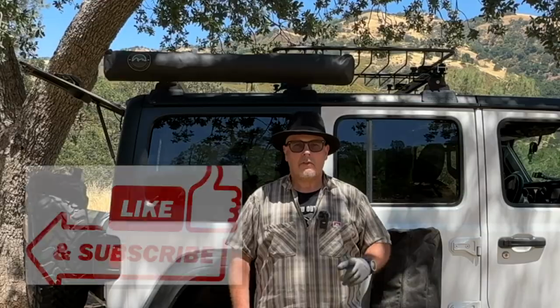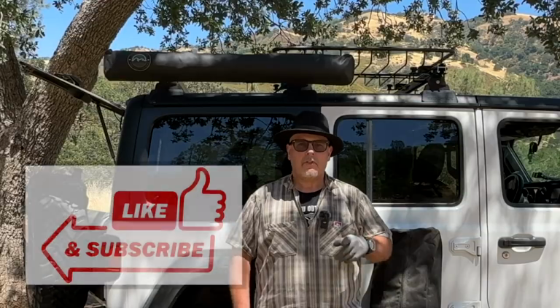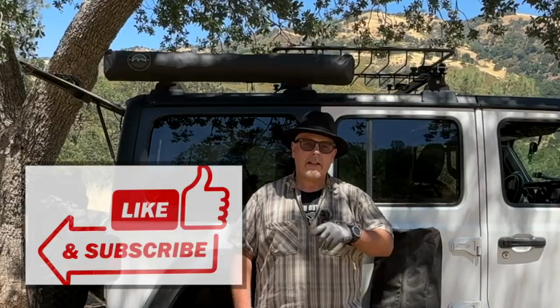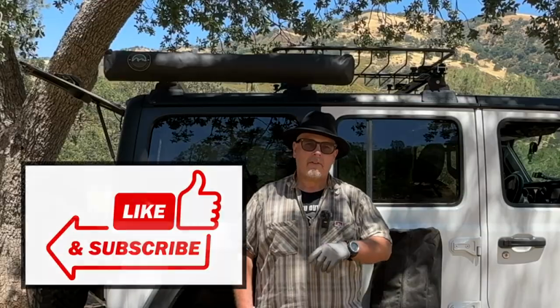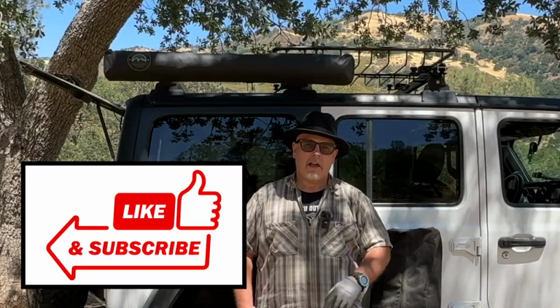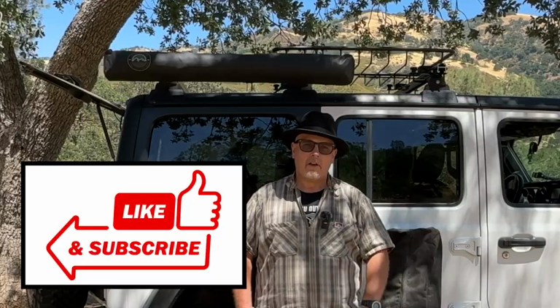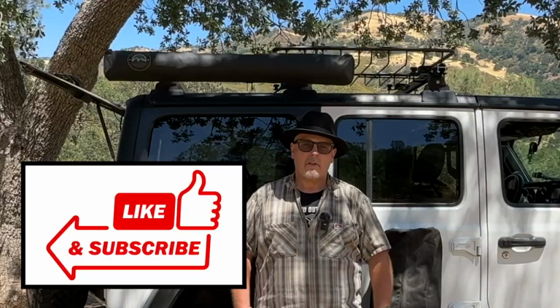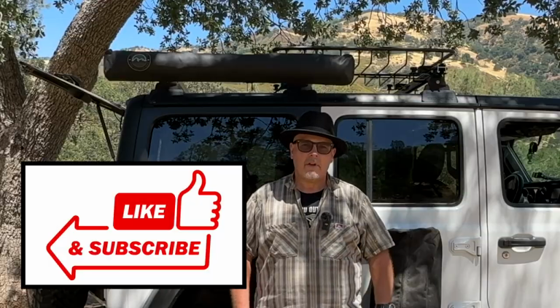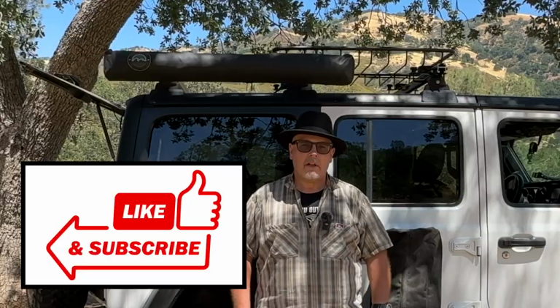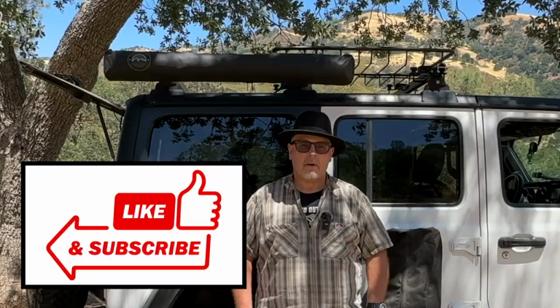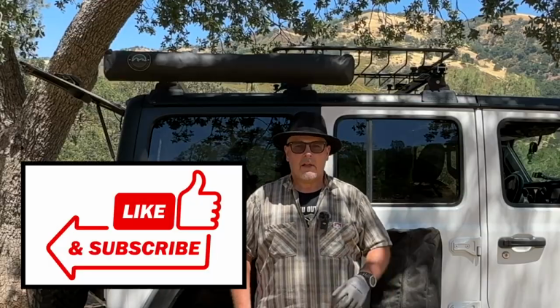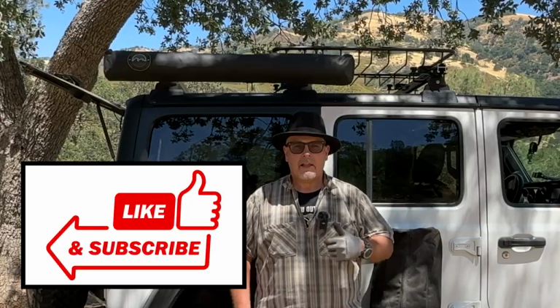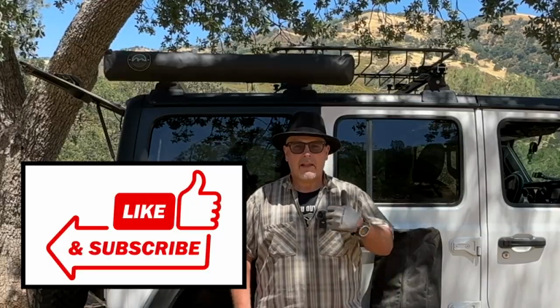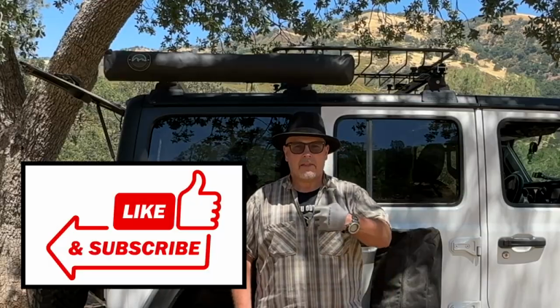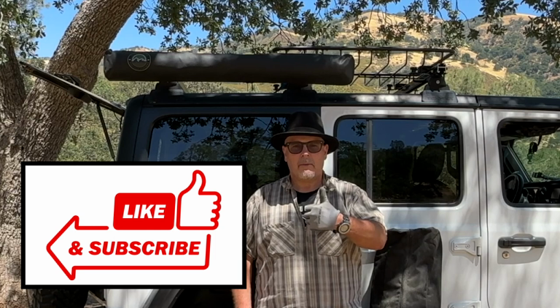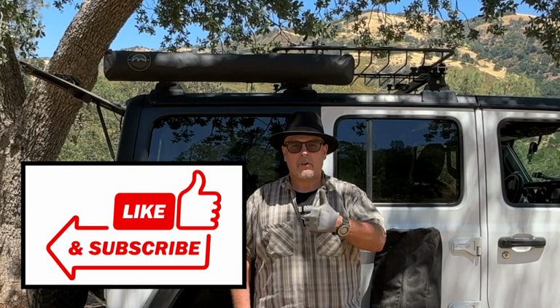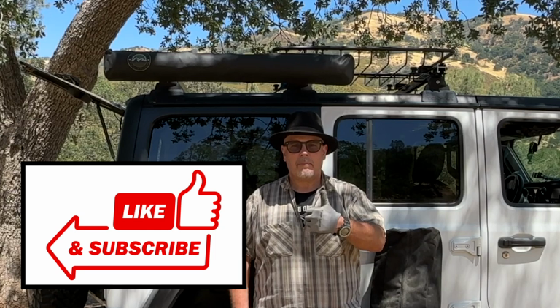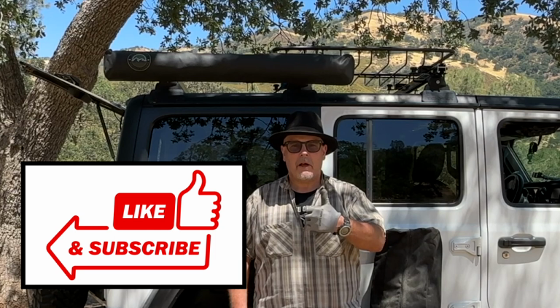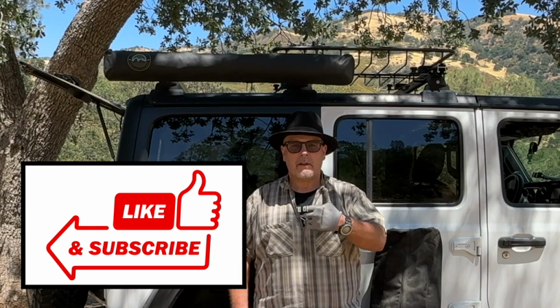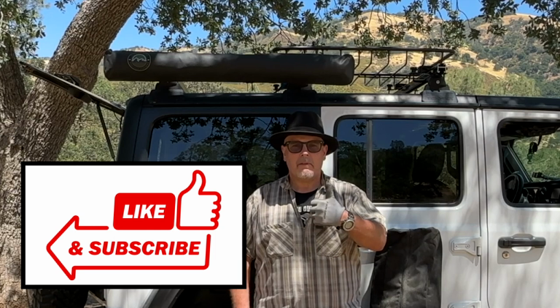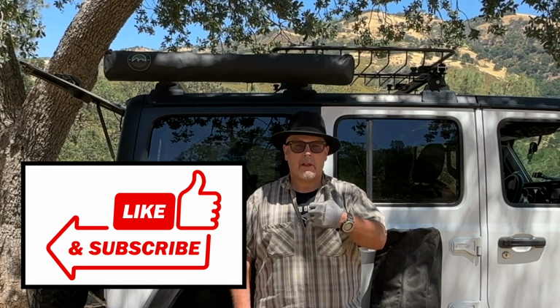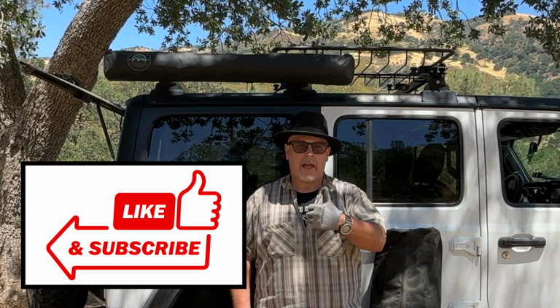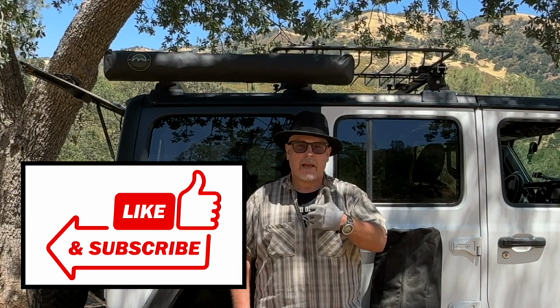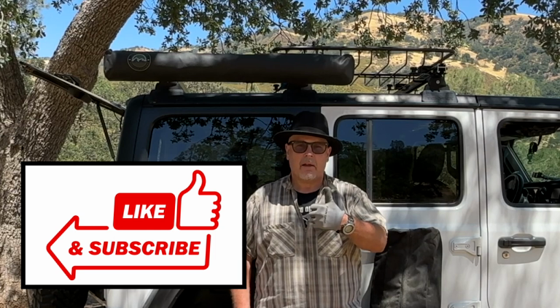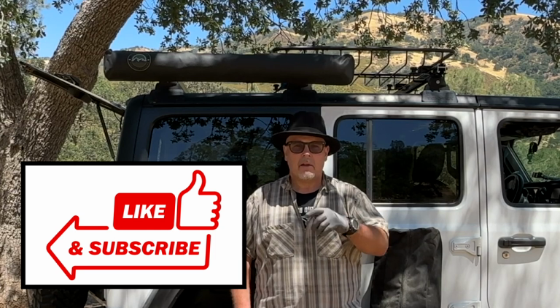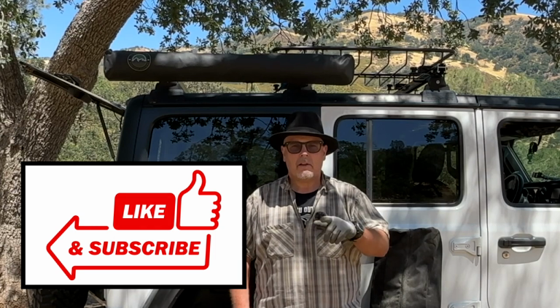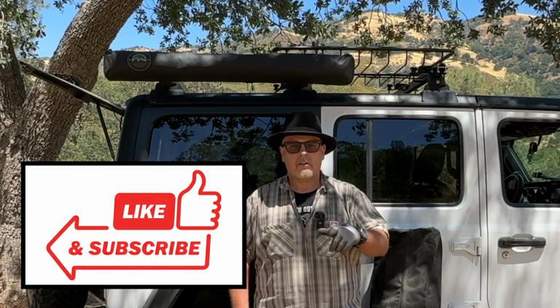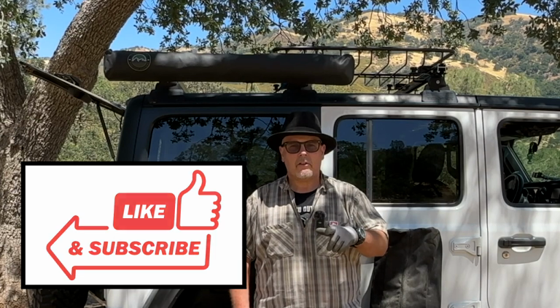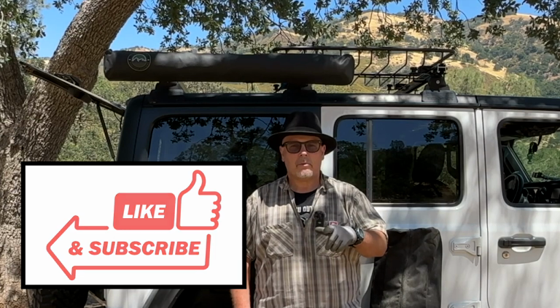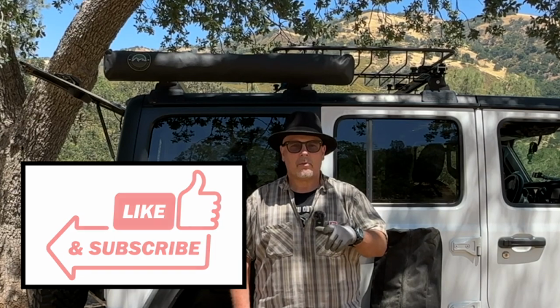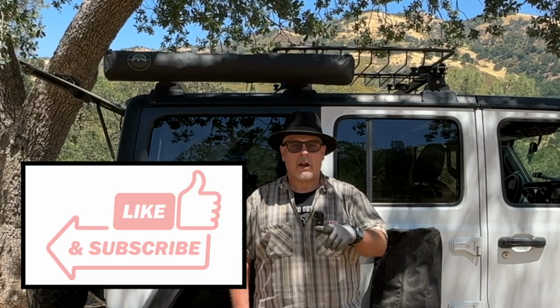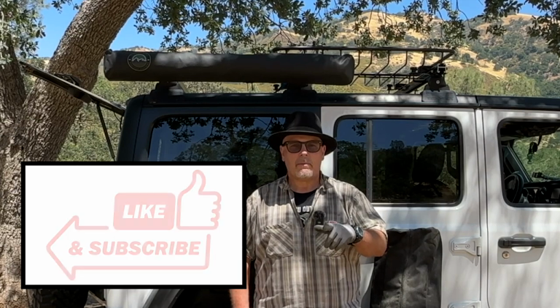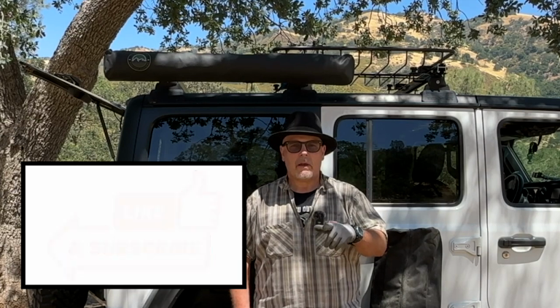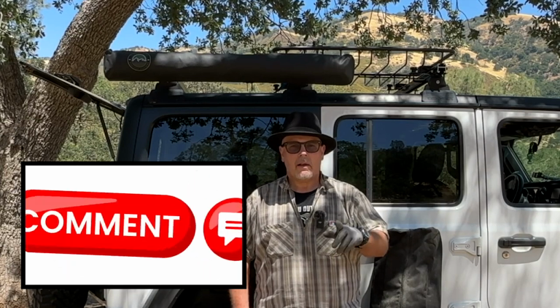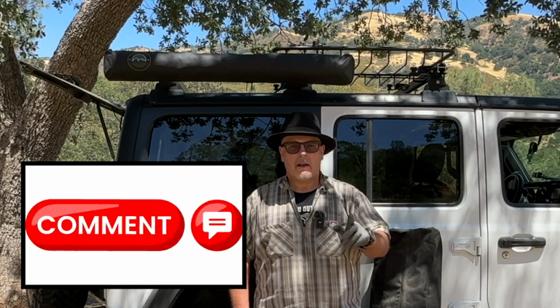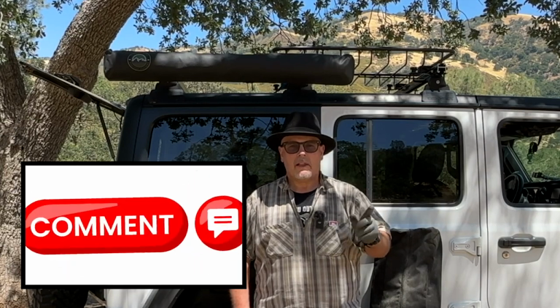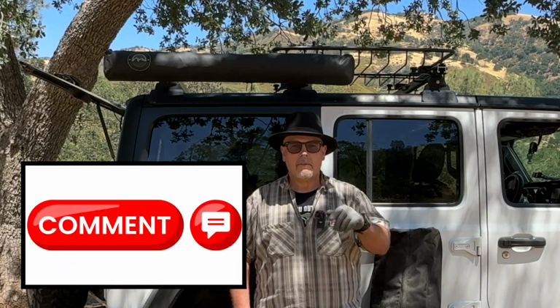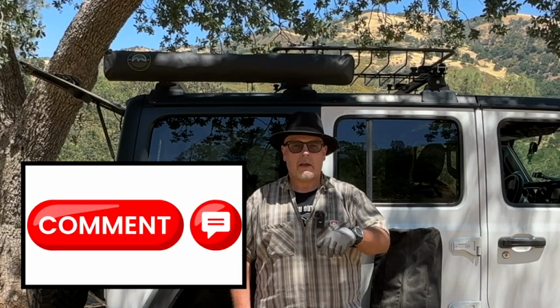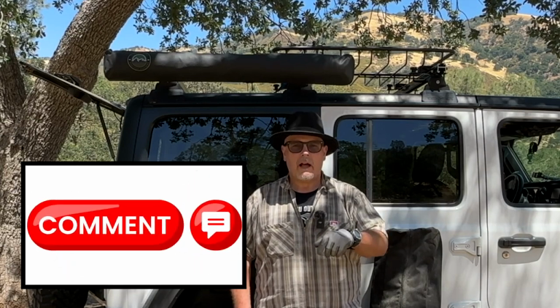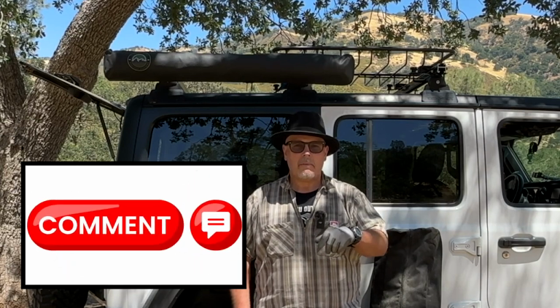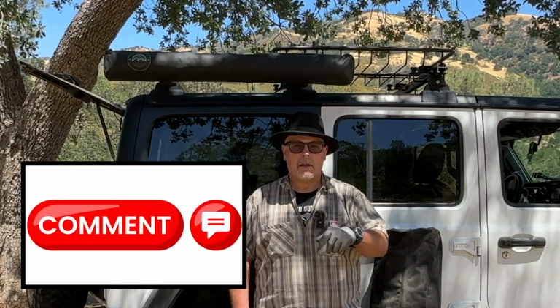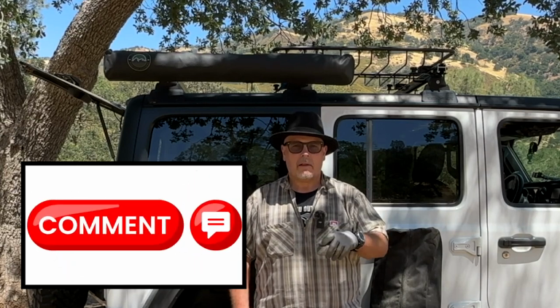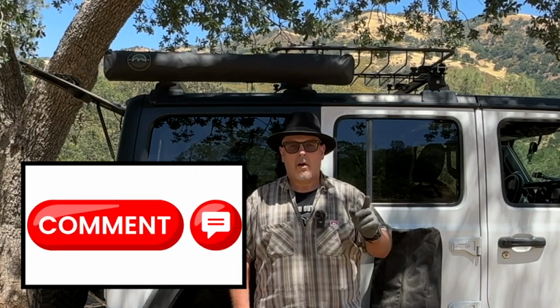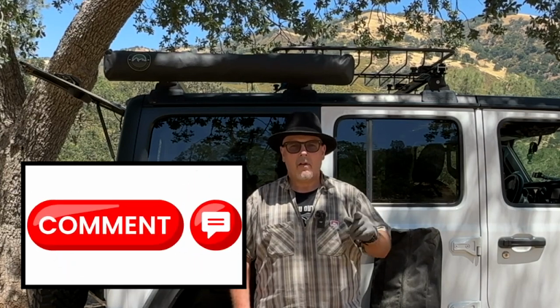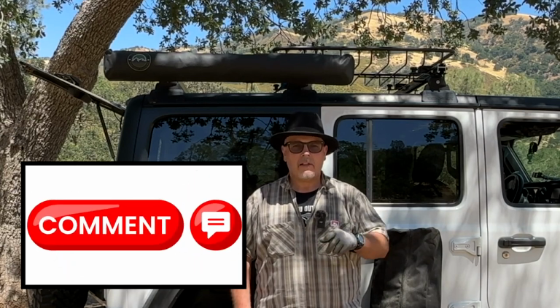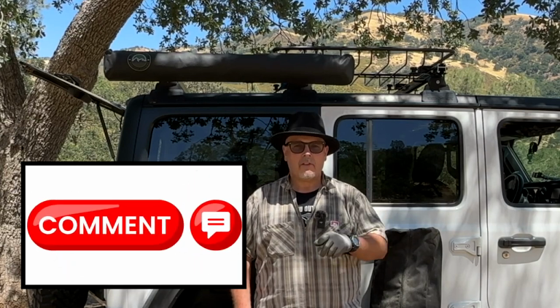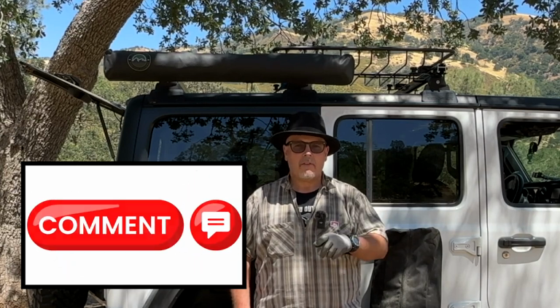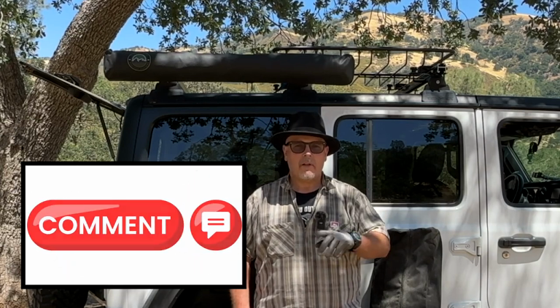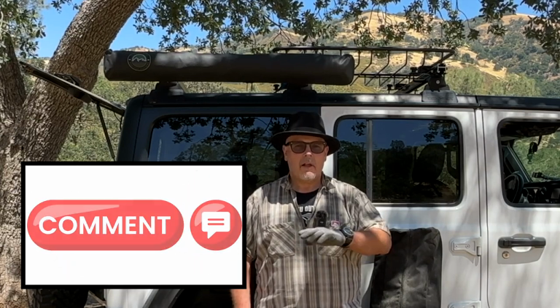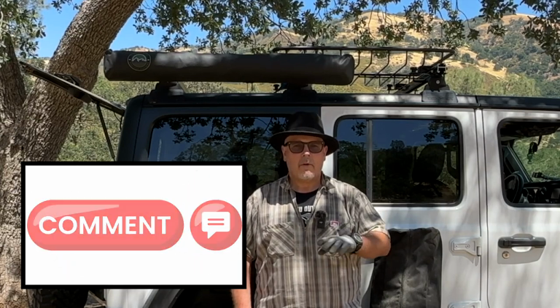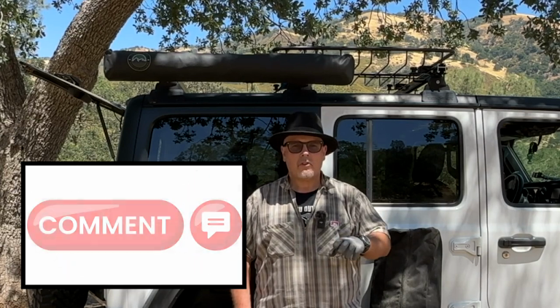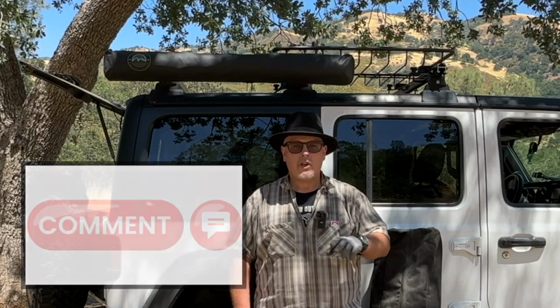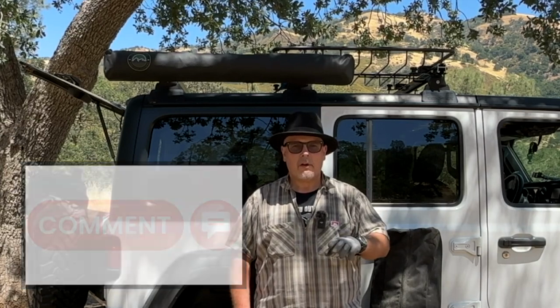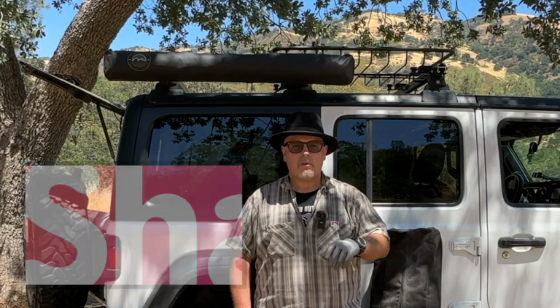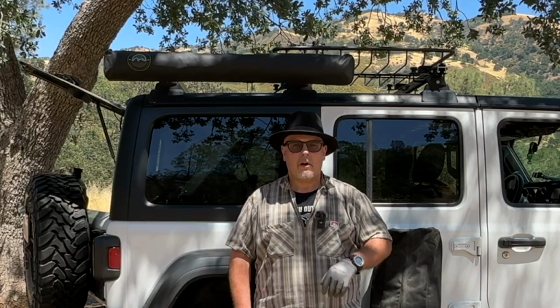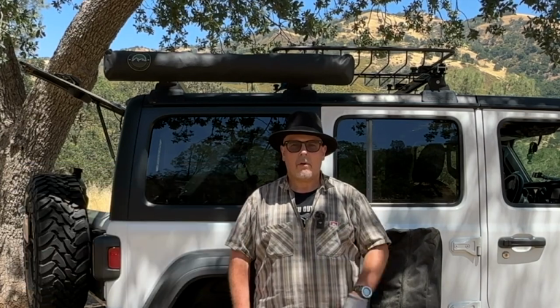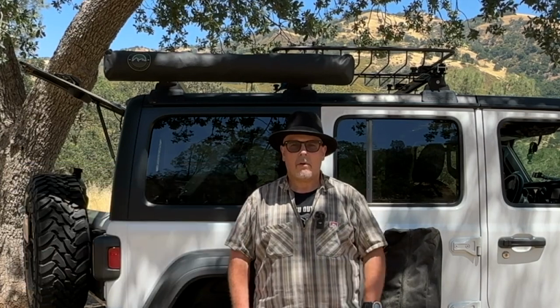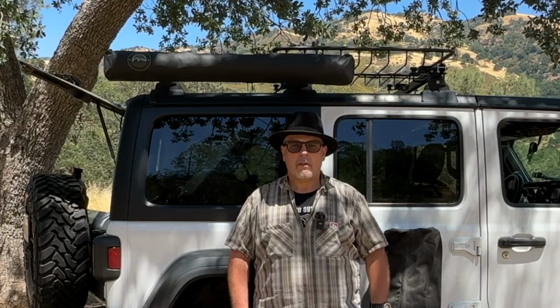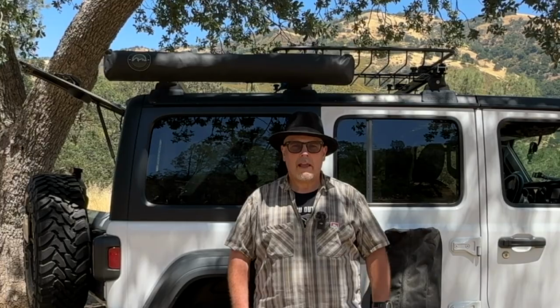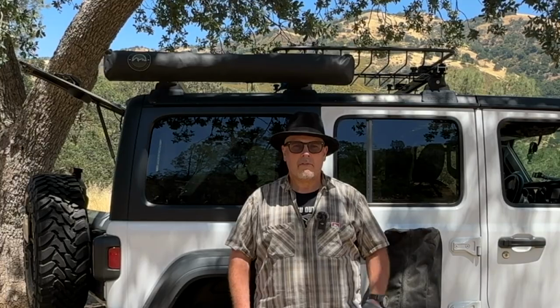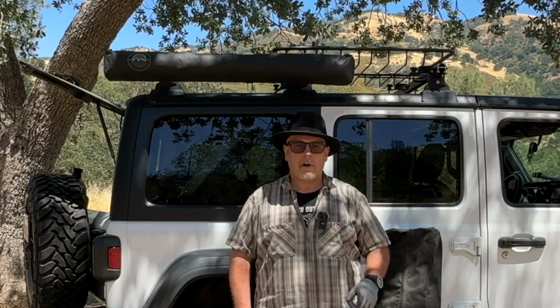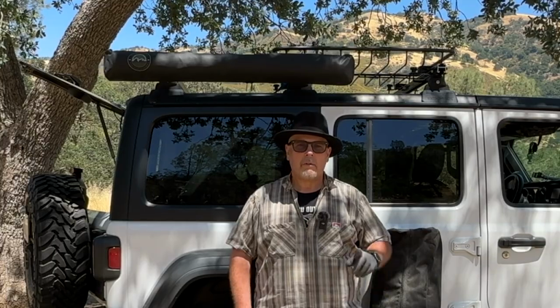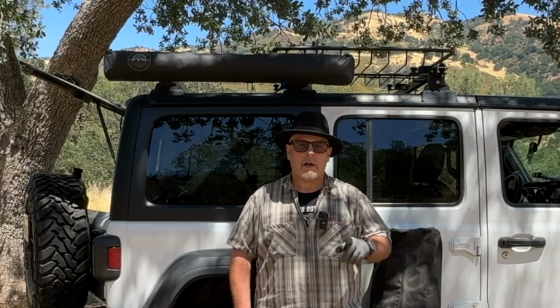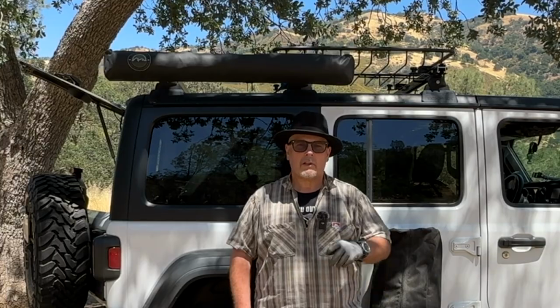If you're finding value in the video, hit that thumbs up button, give me a like, consider subscribing, and leave me a comment — all that stuff helps the channel grow. Thank you very much.